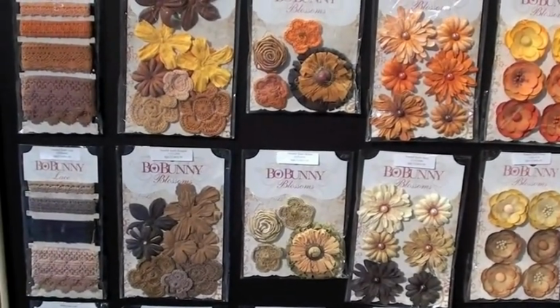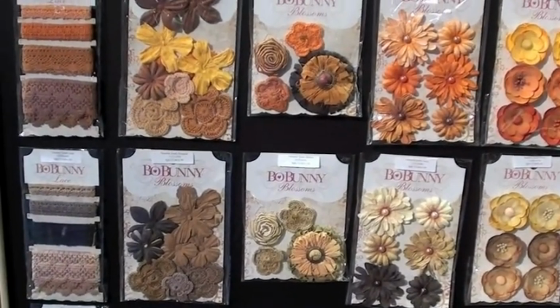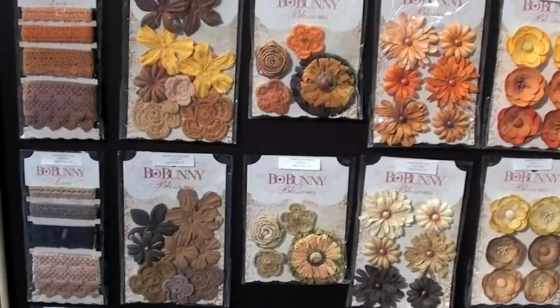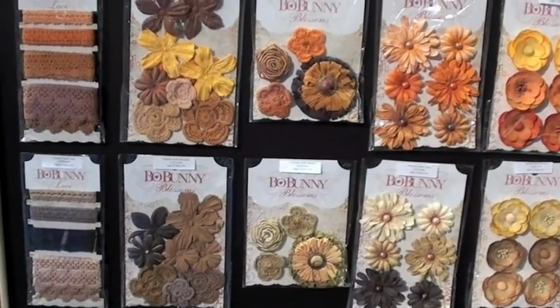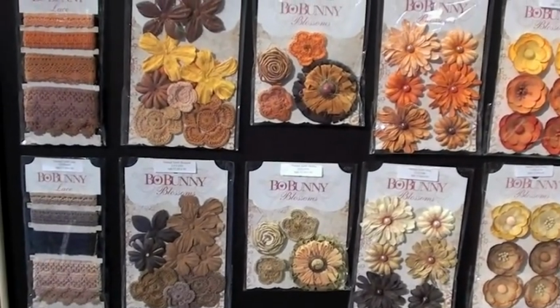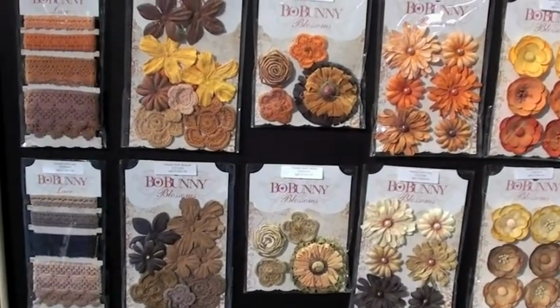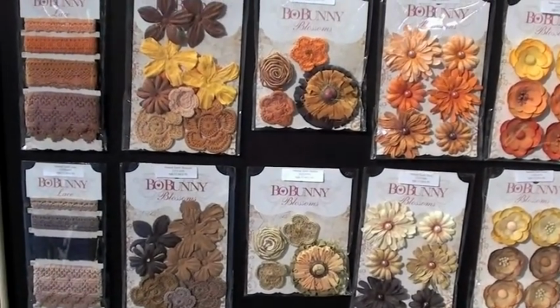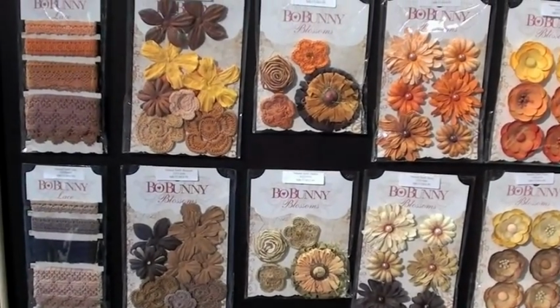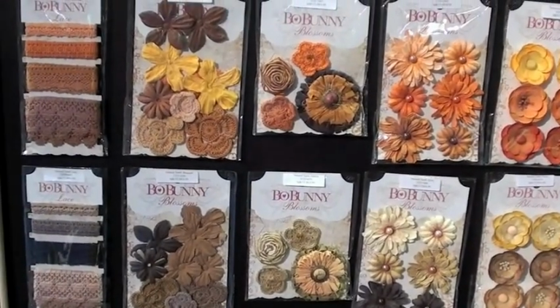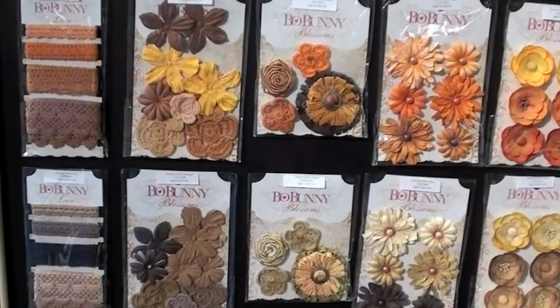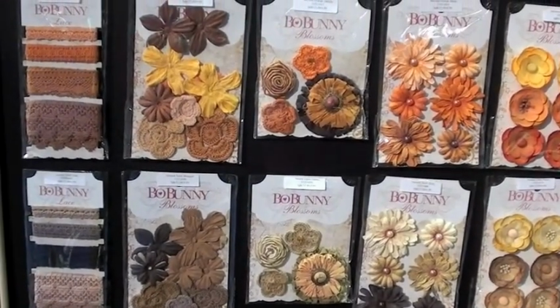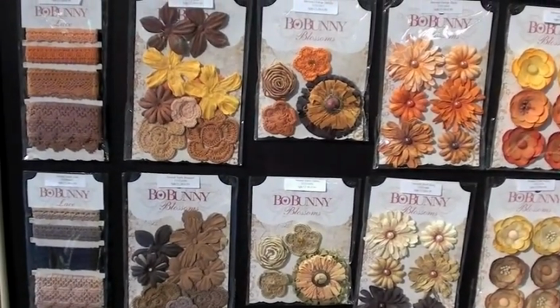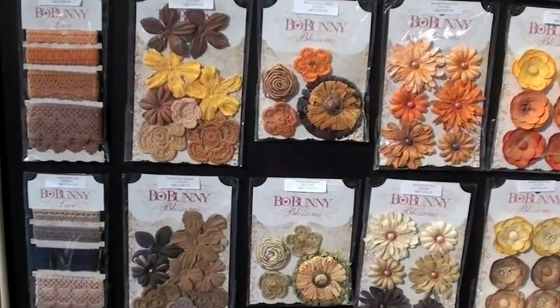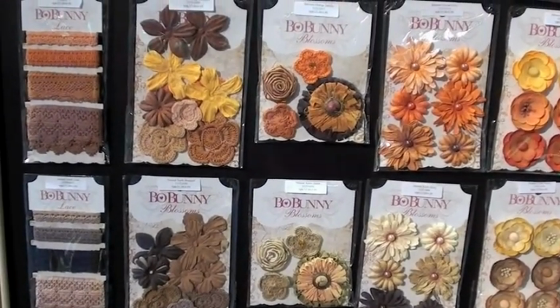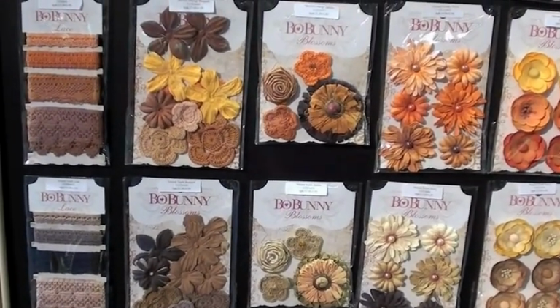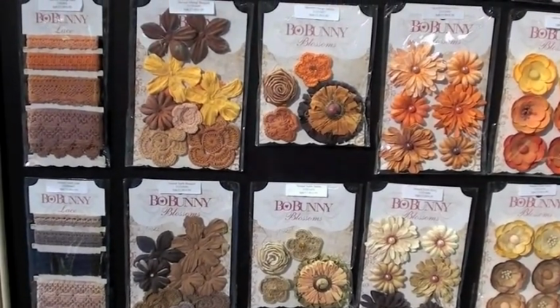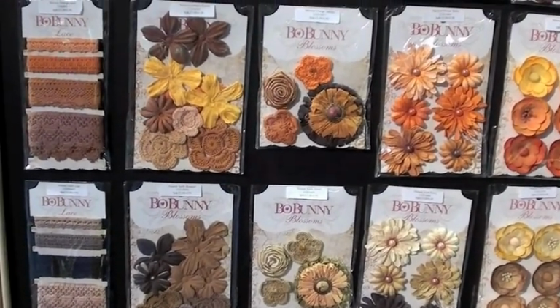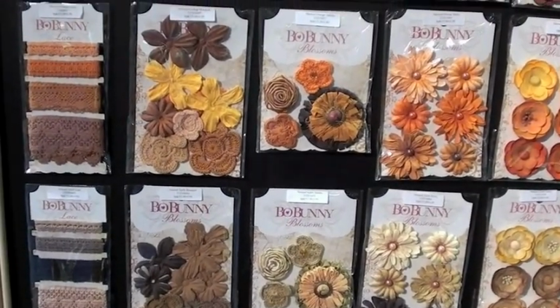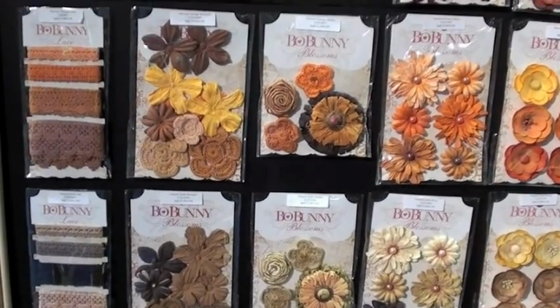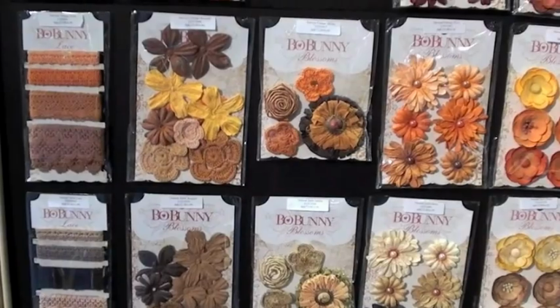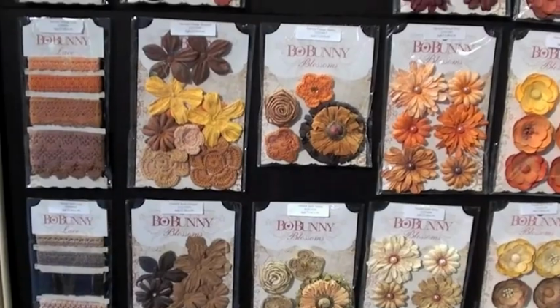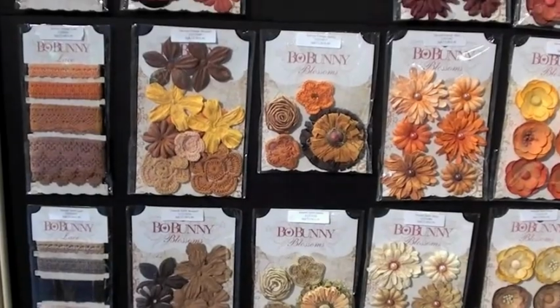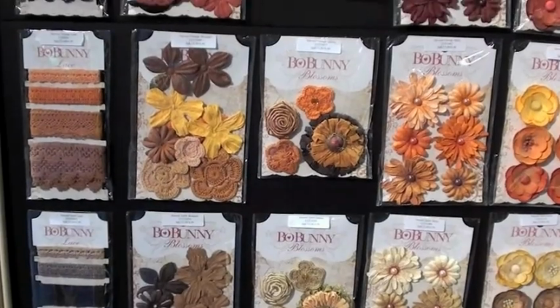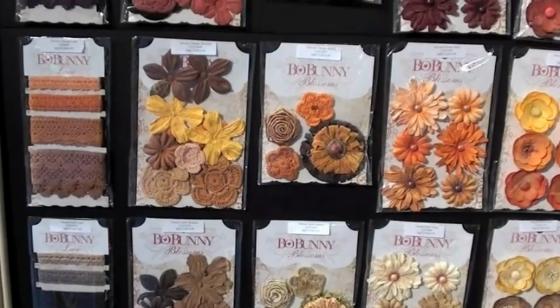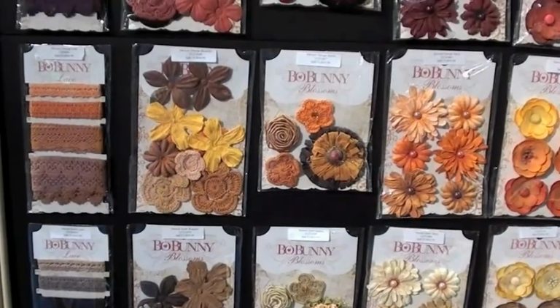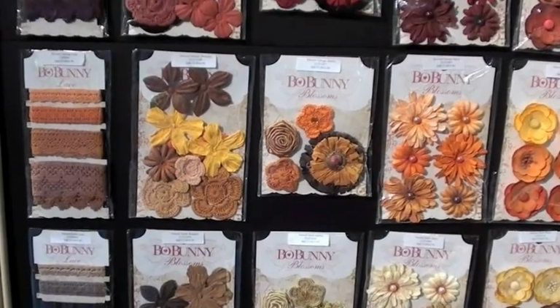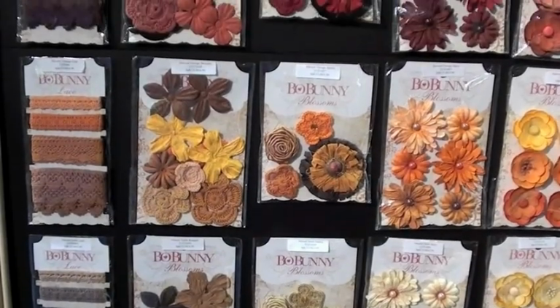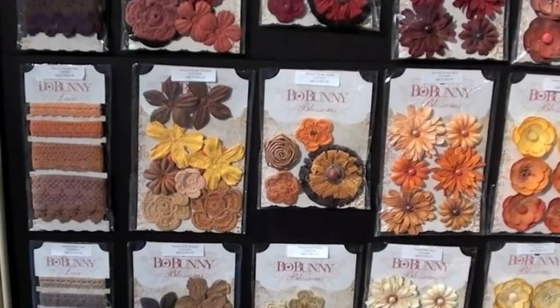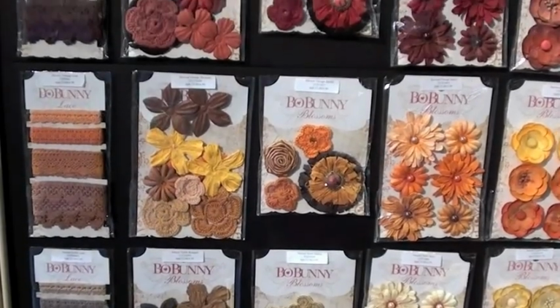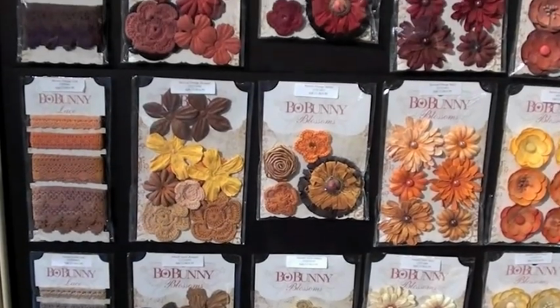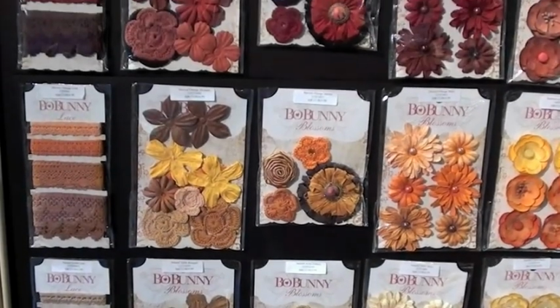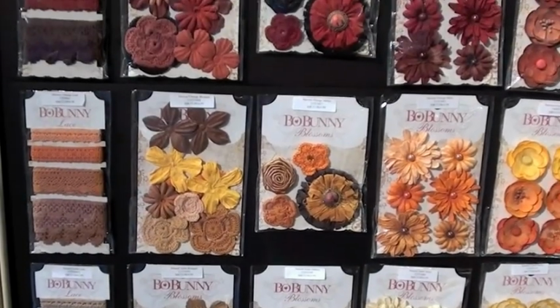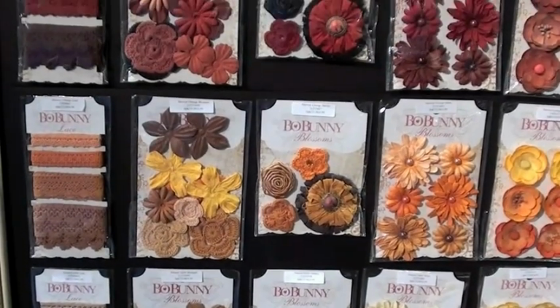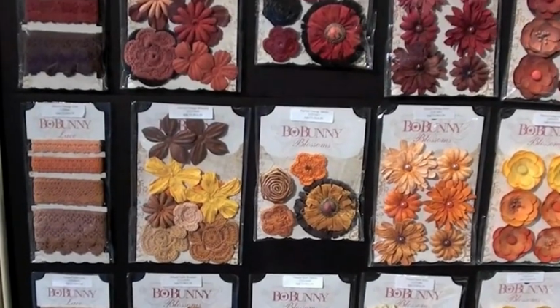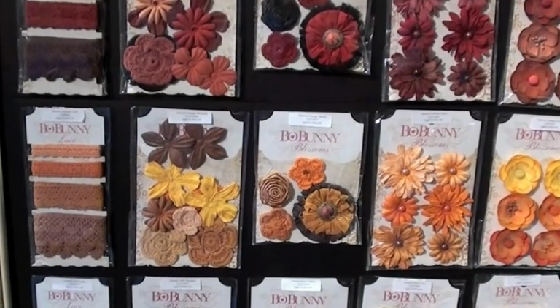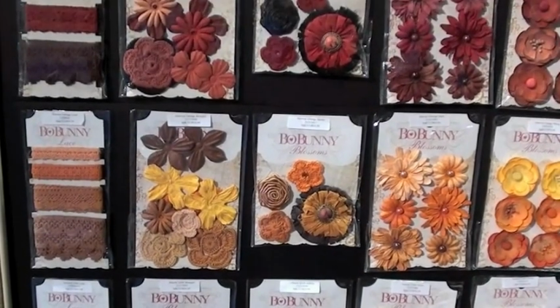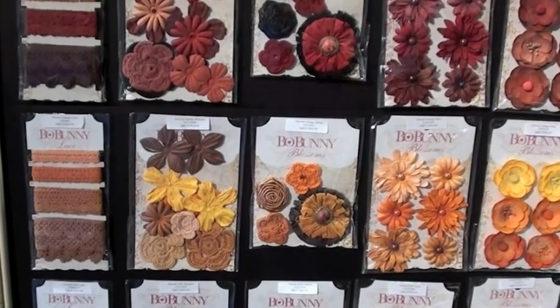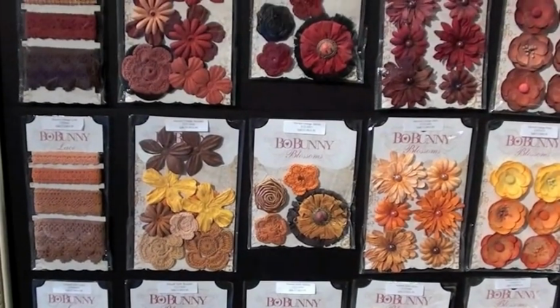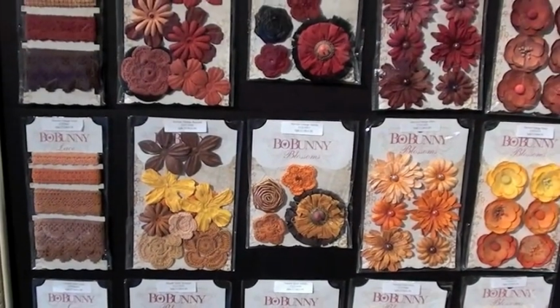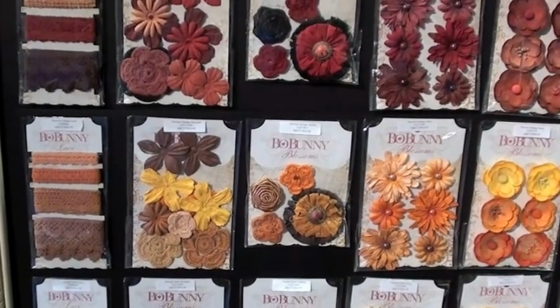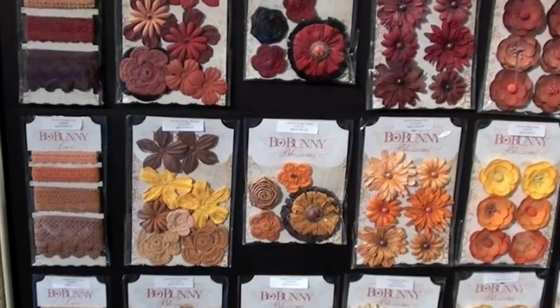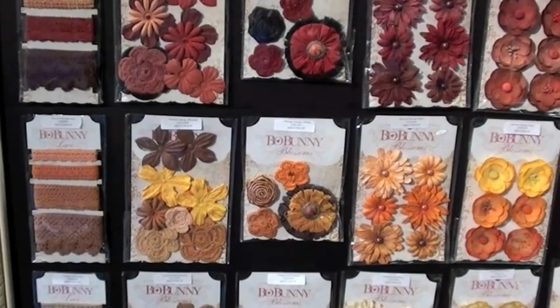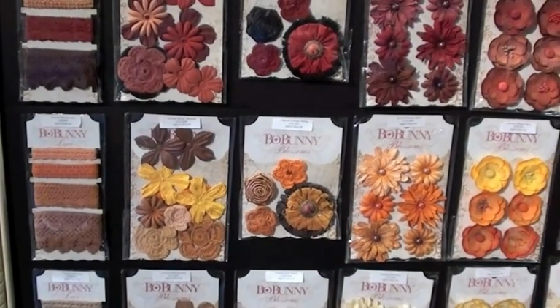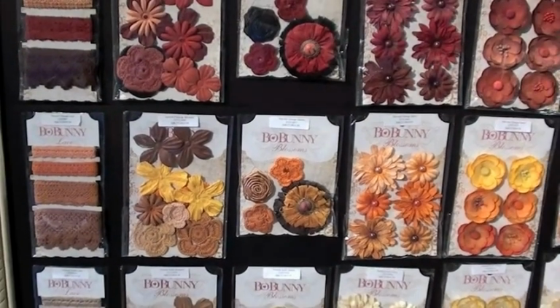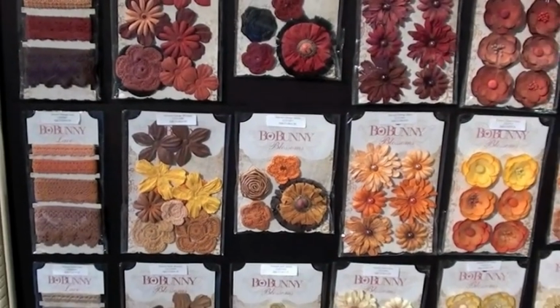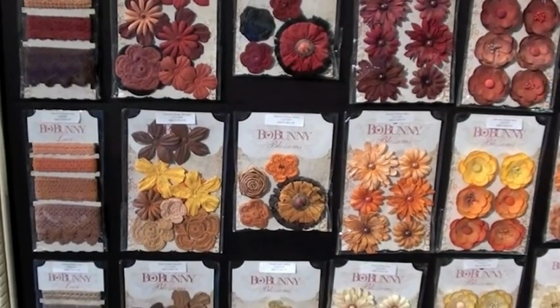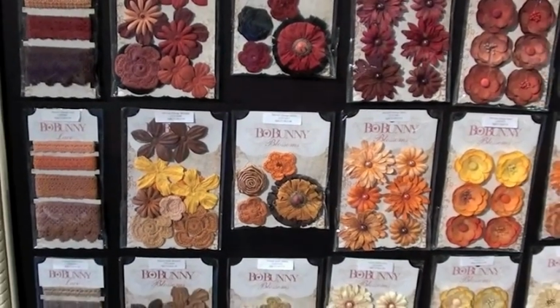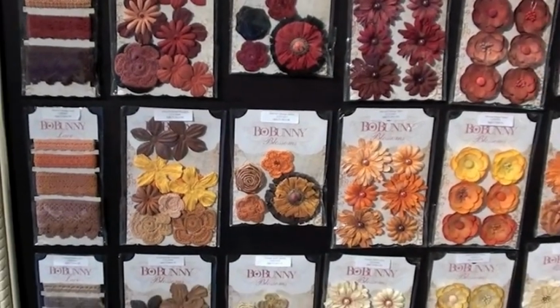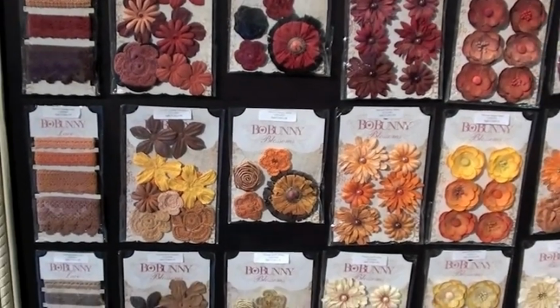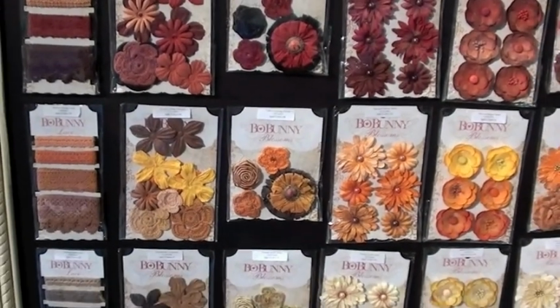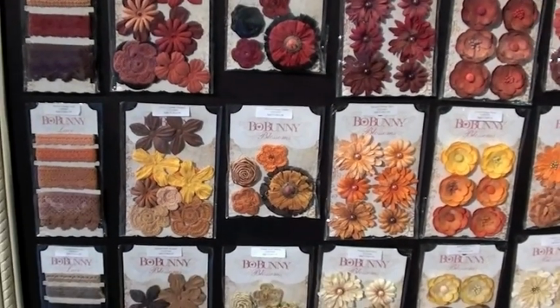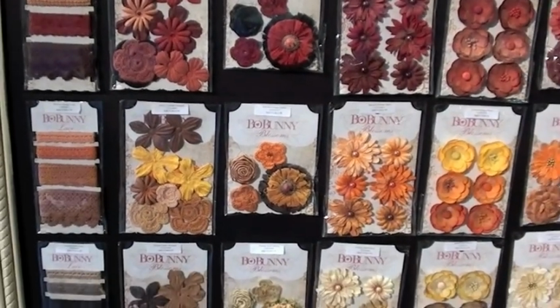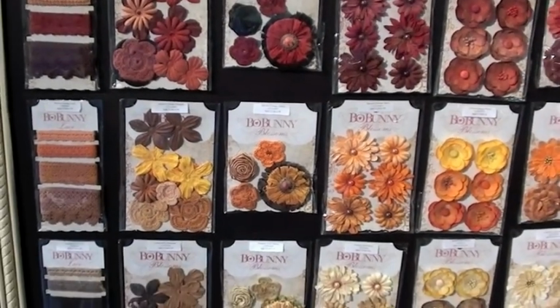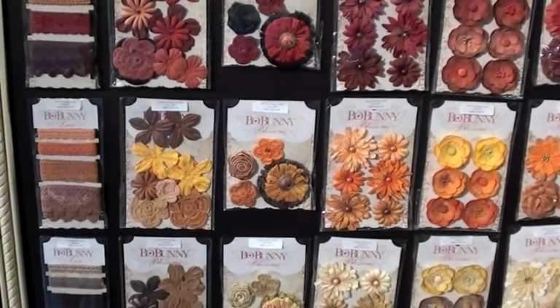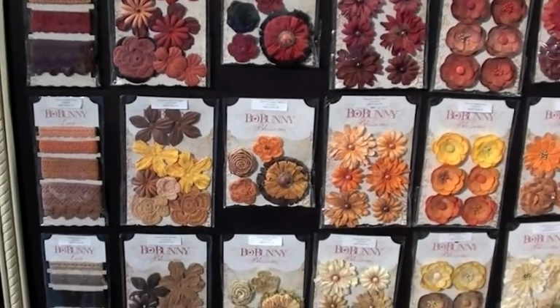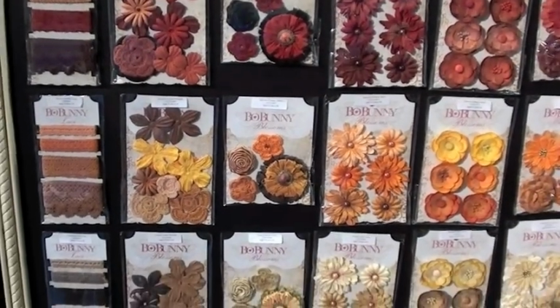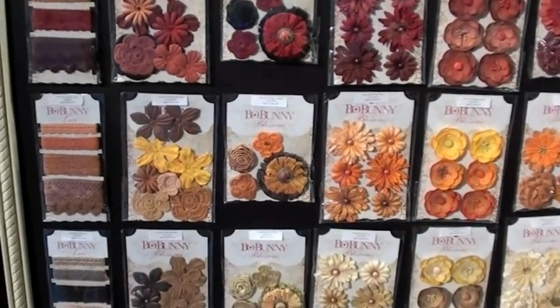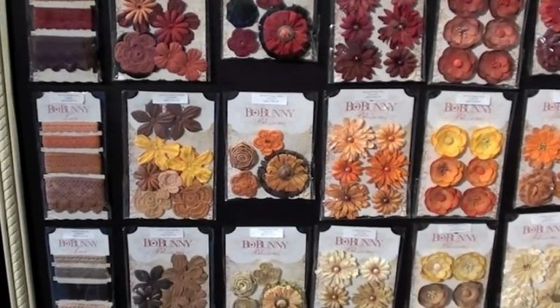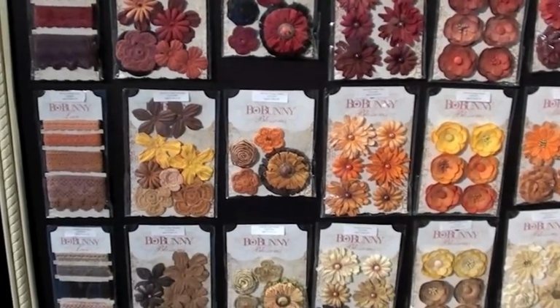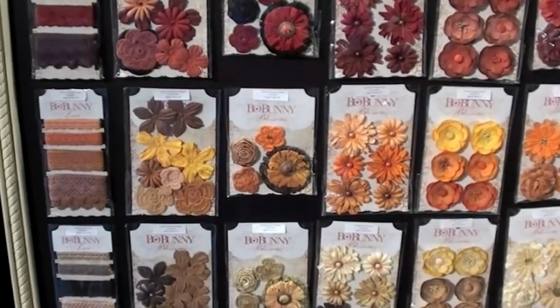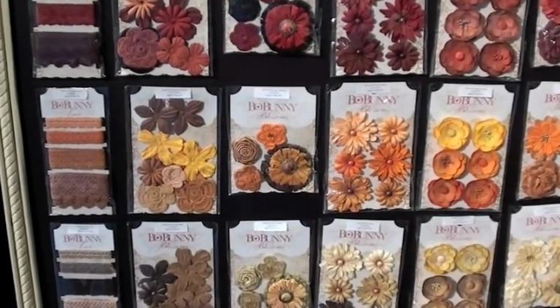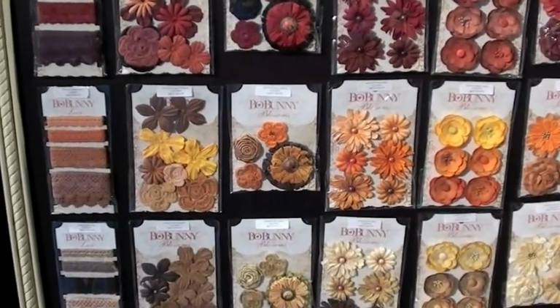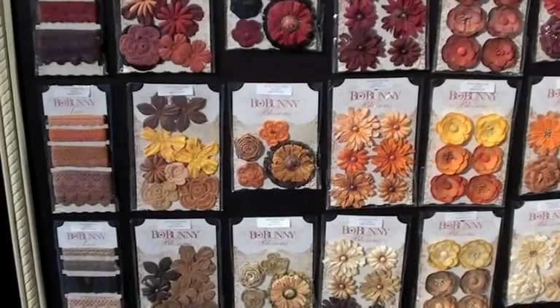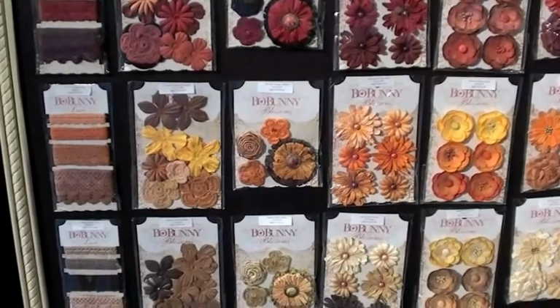At bluemoonscrapbooking.com, we will ship your order that's over $50 for free. And I'll certainly be carrying all the new Bow Bunny.